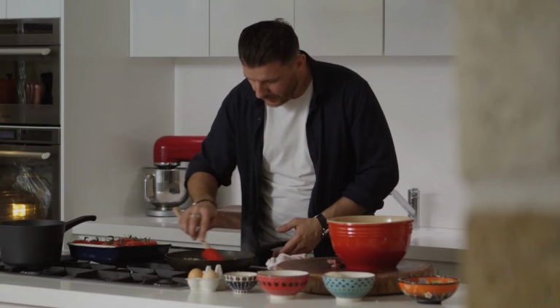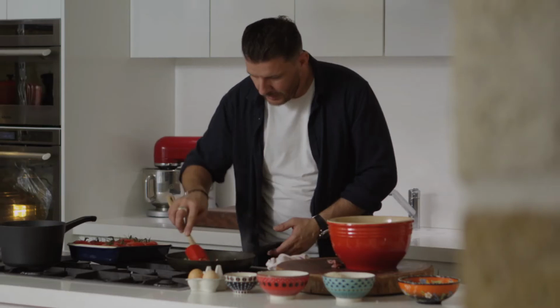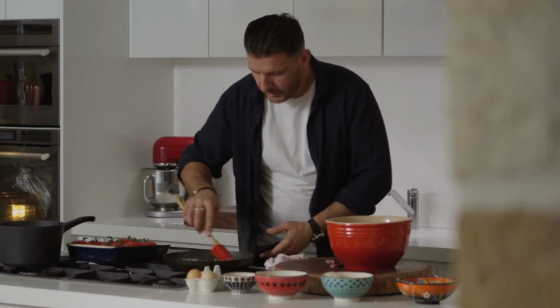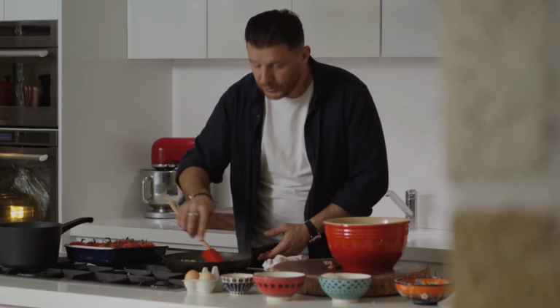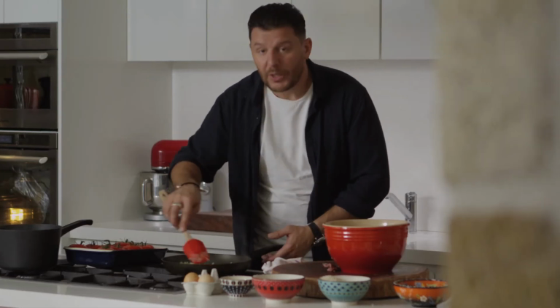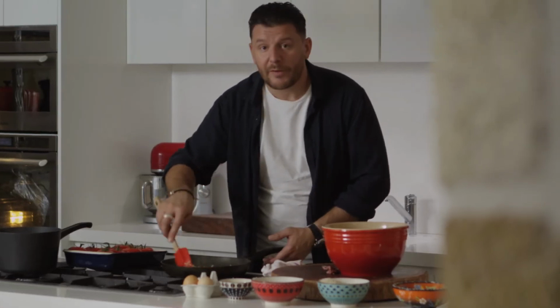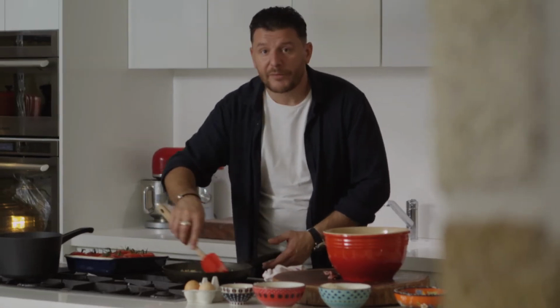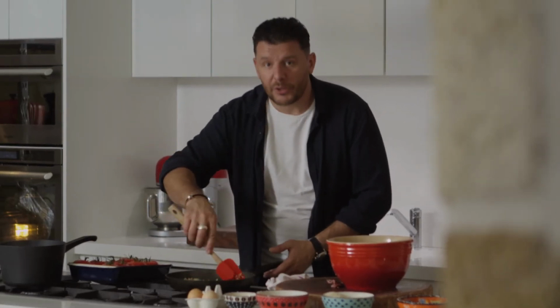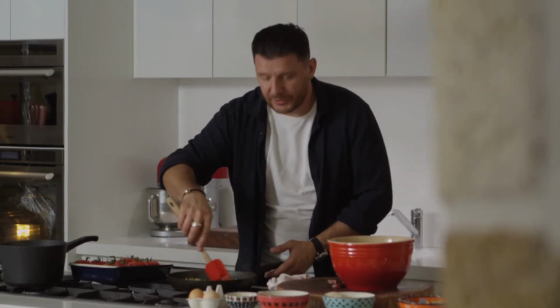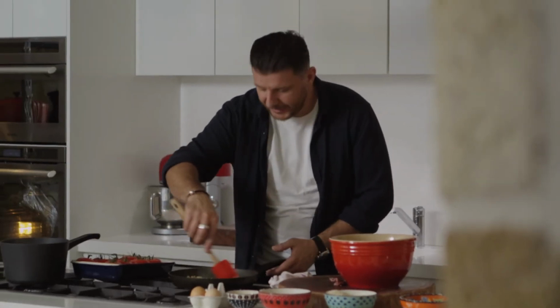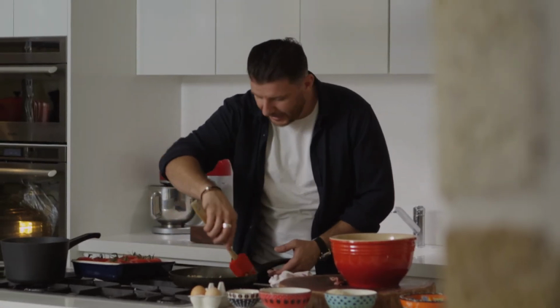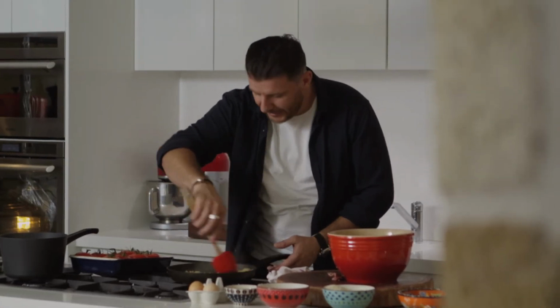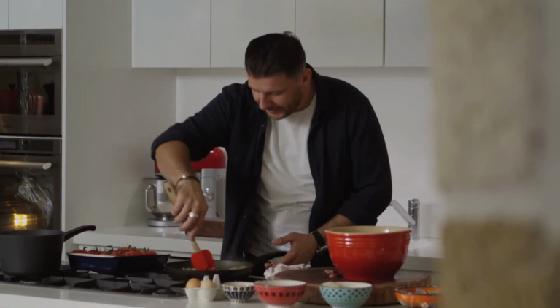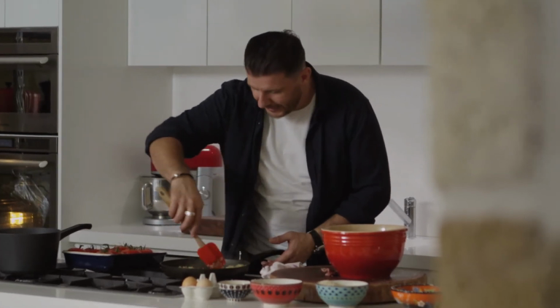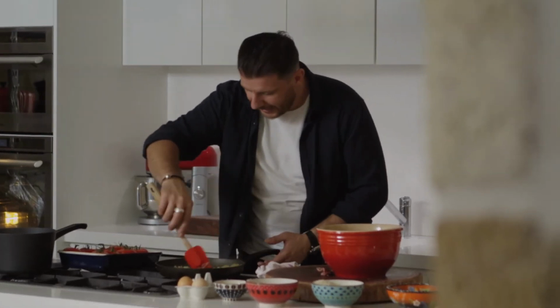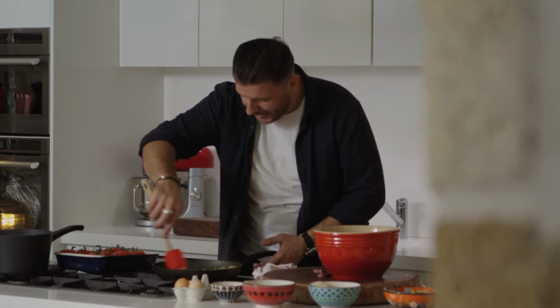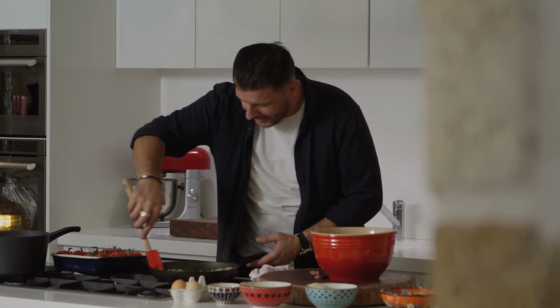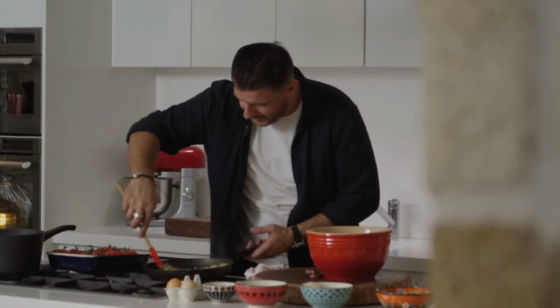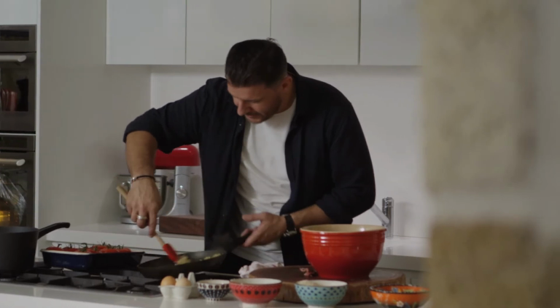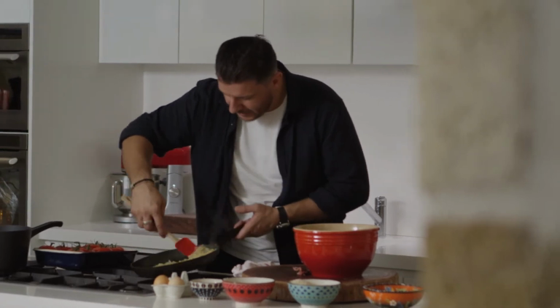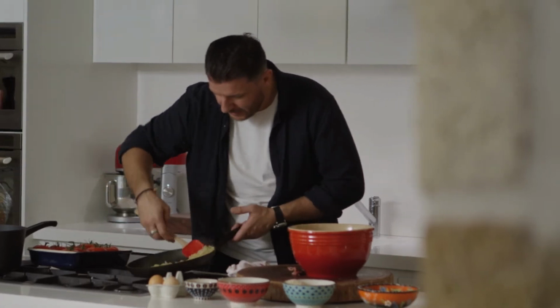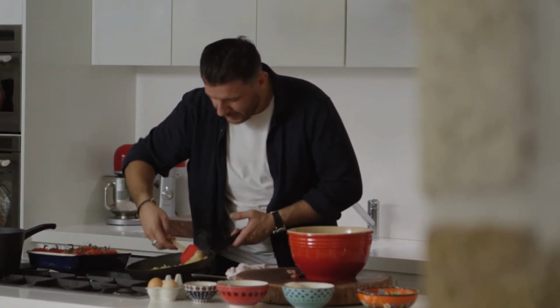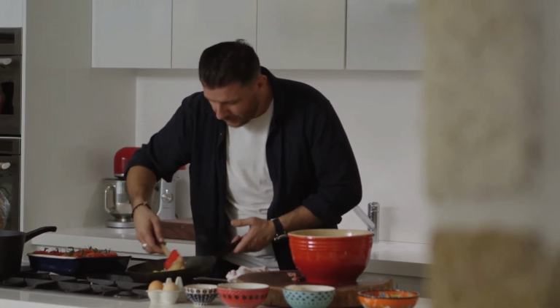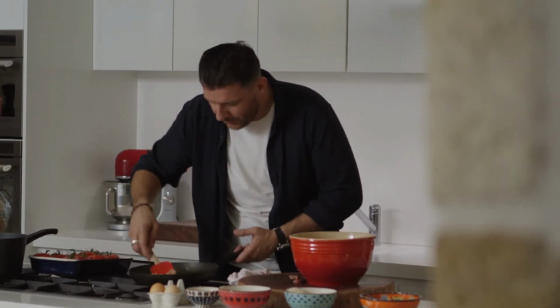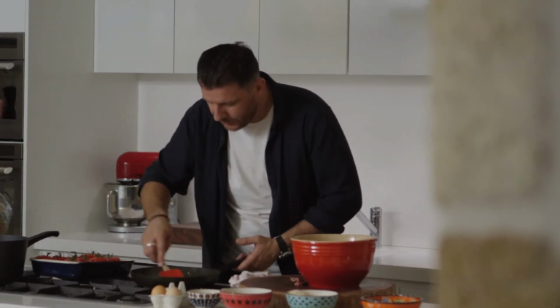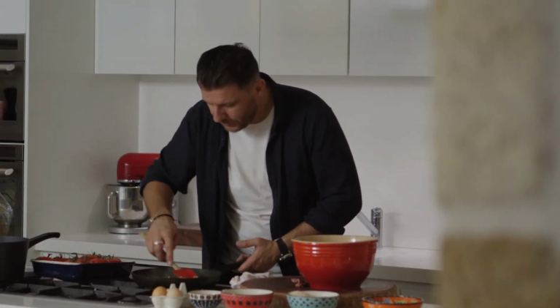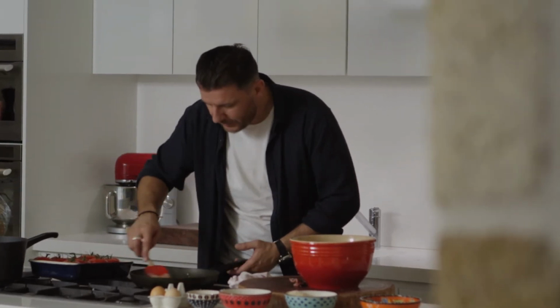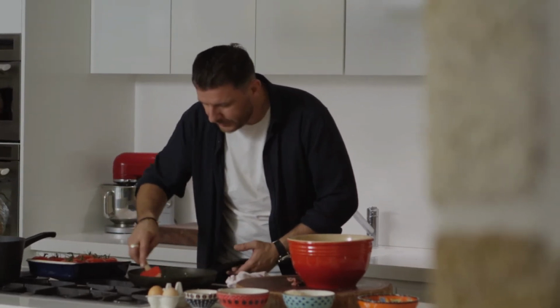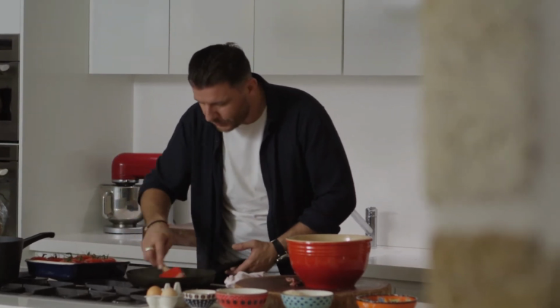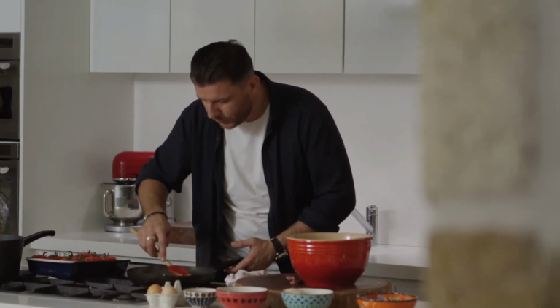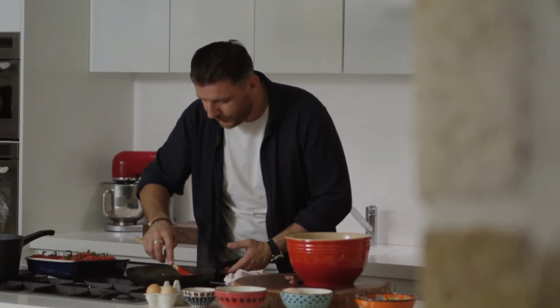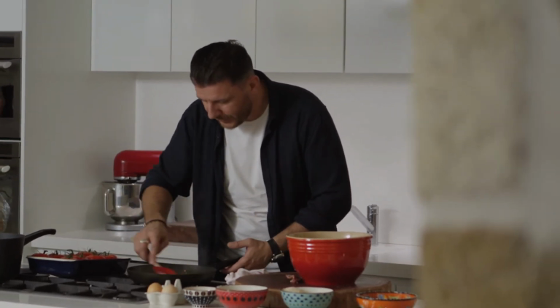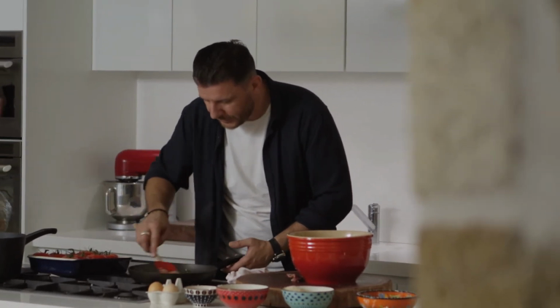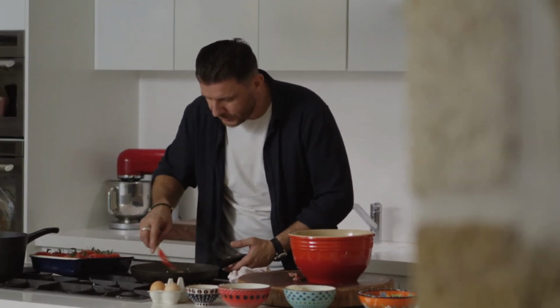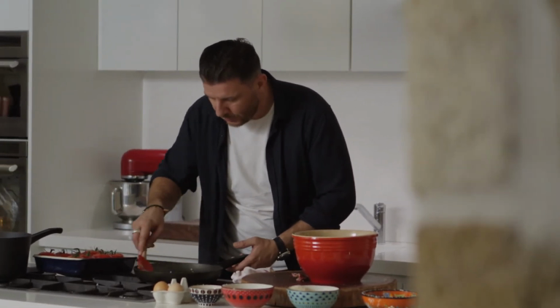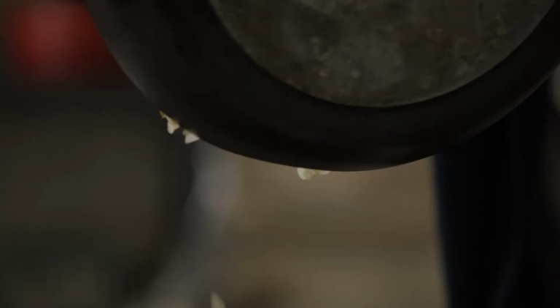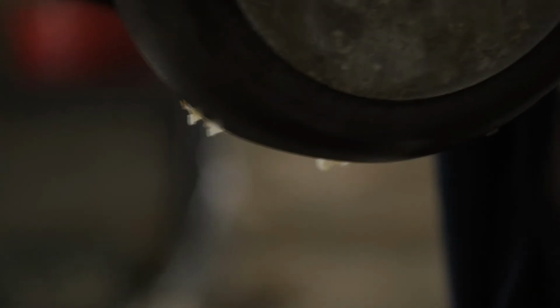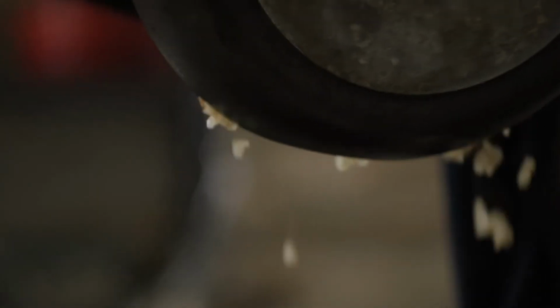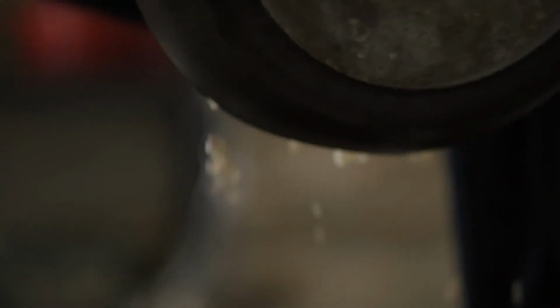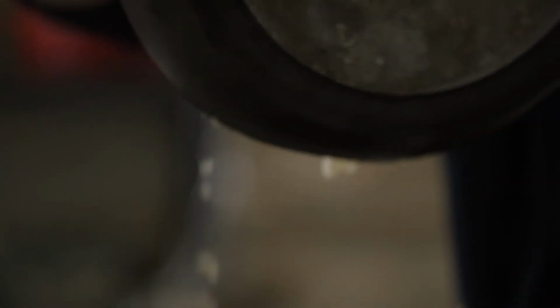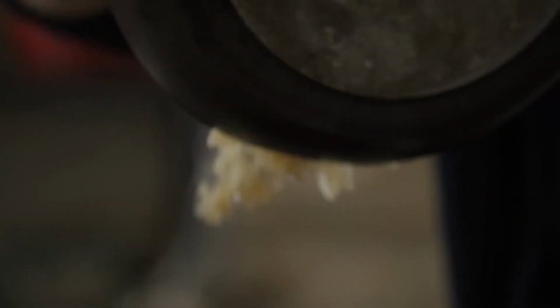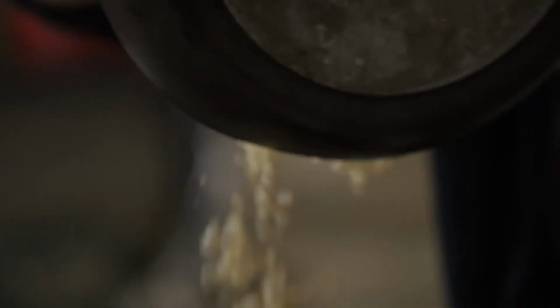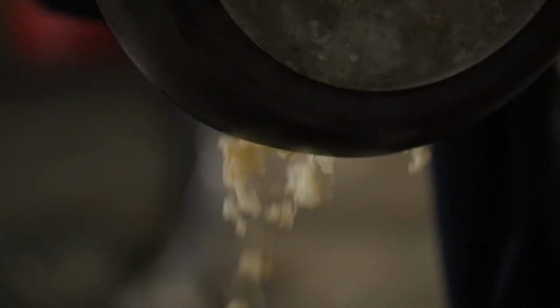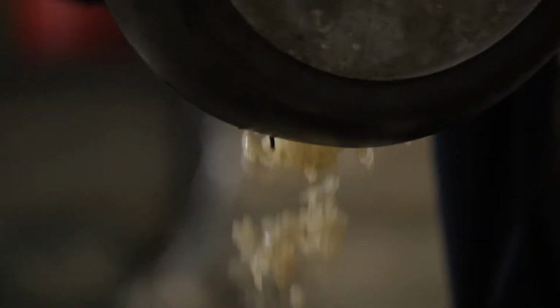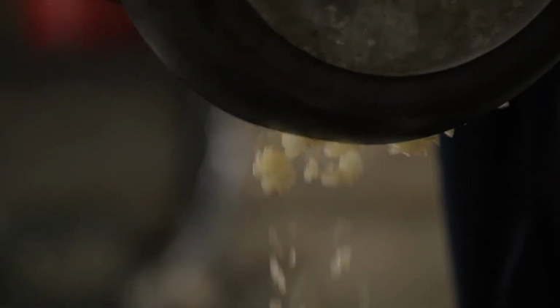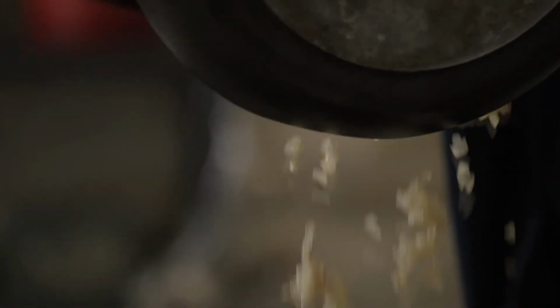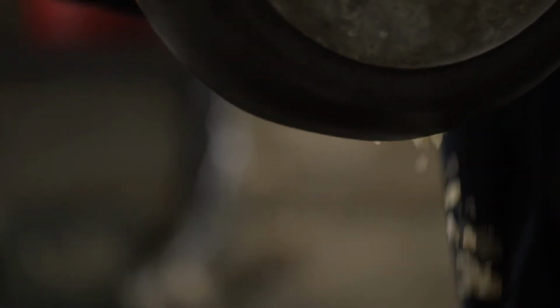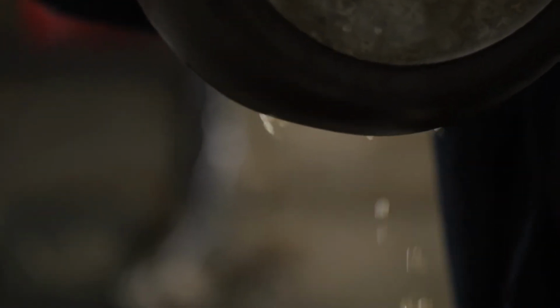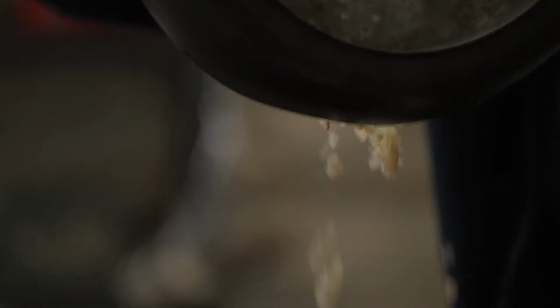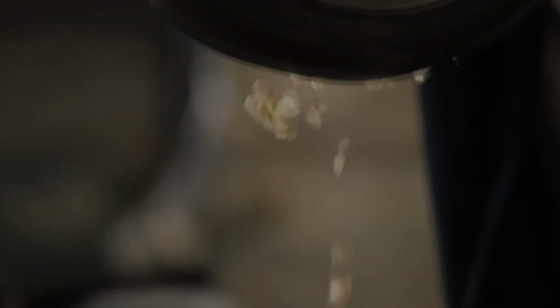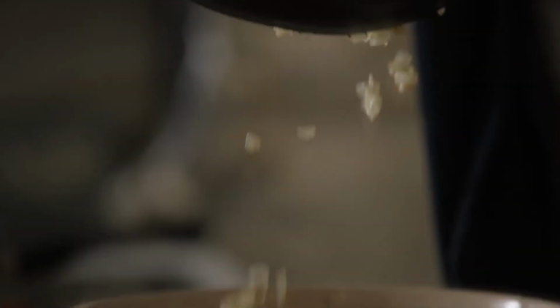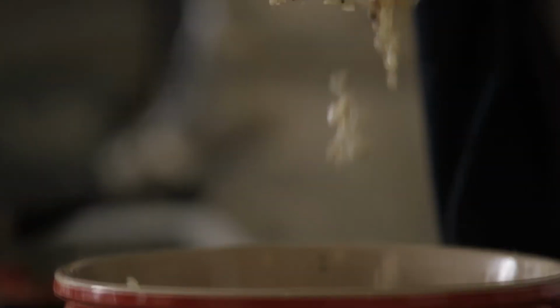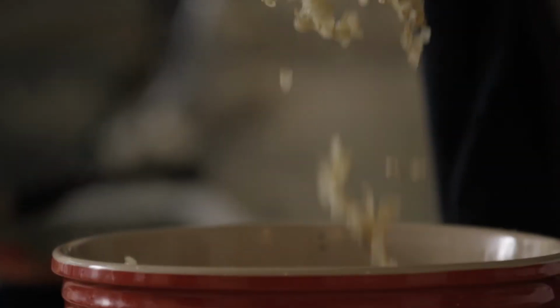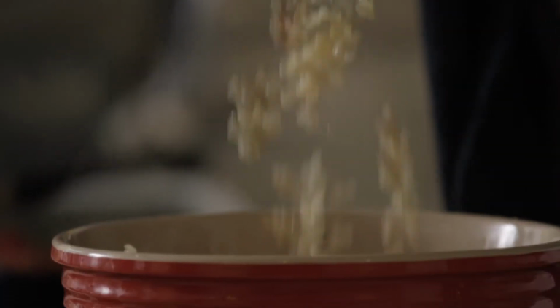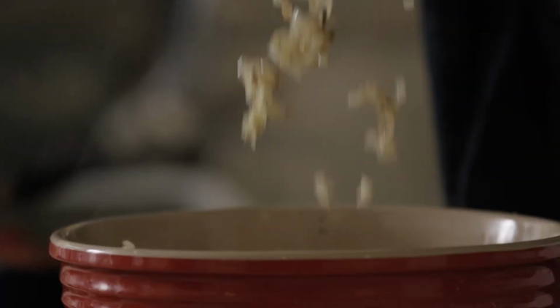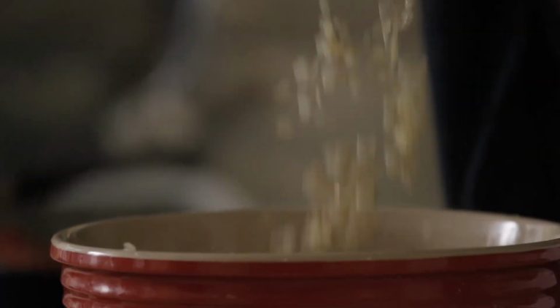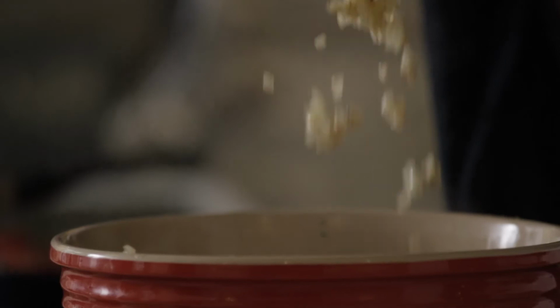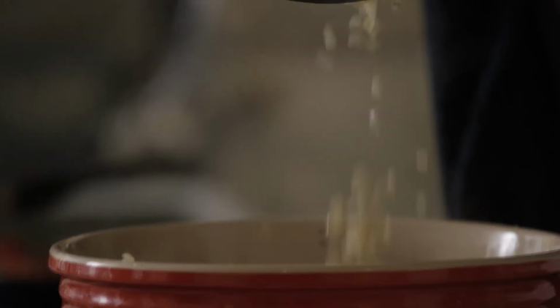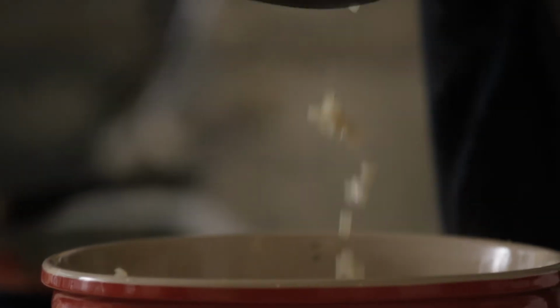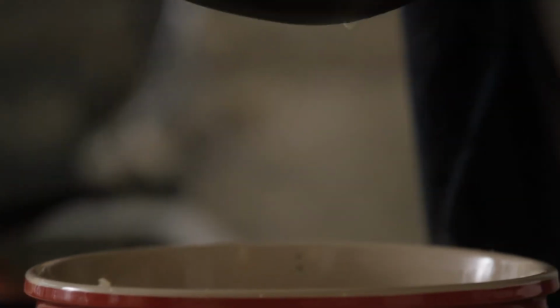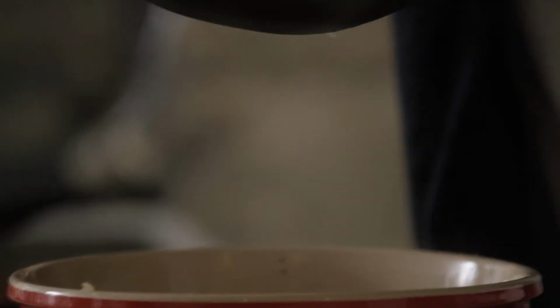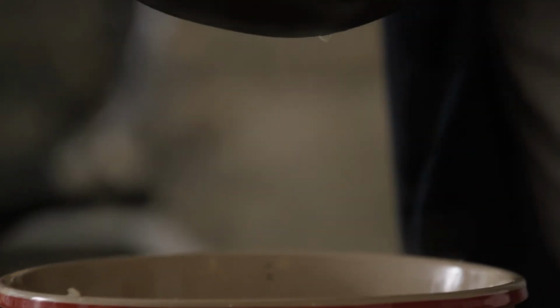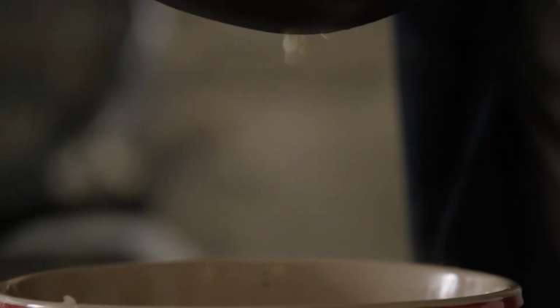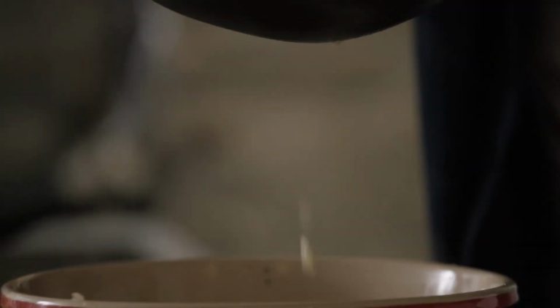I've got the garlic and onion cooked very slowly in olive oil. I'm going to put in the mince and mix straight away.